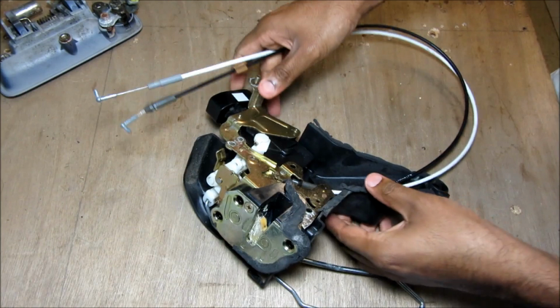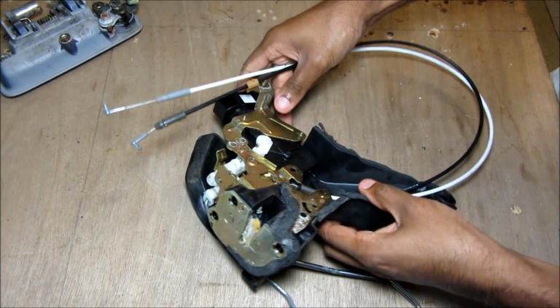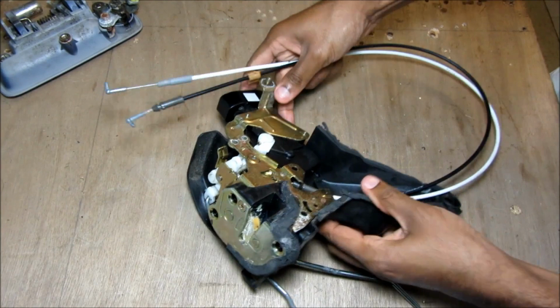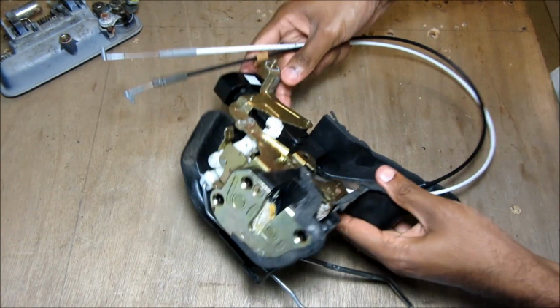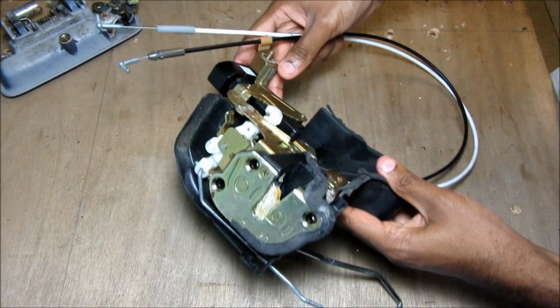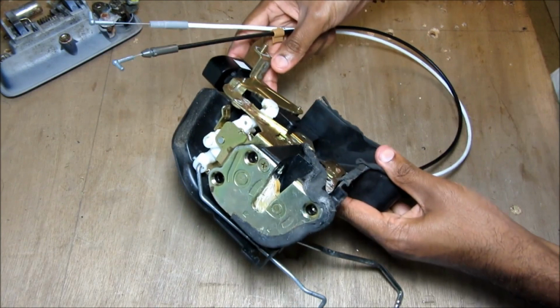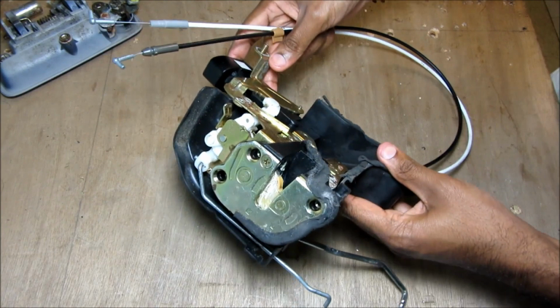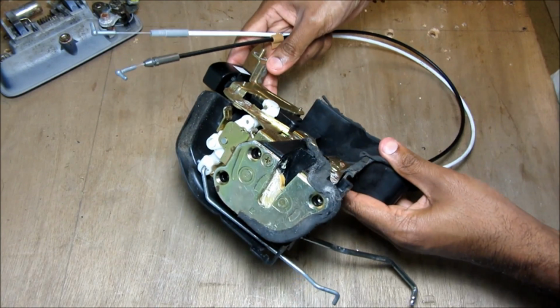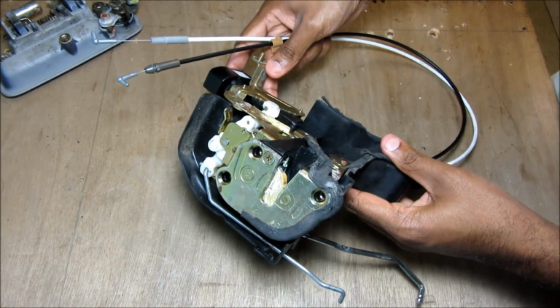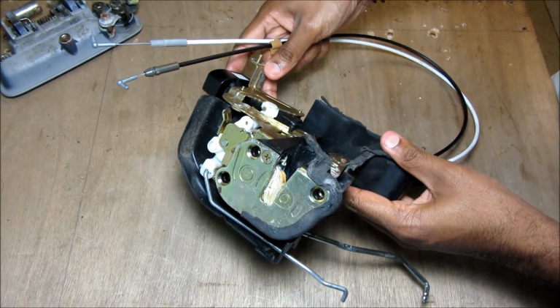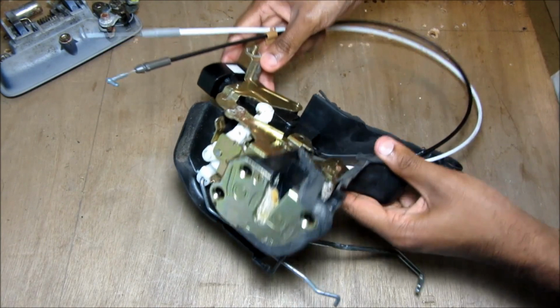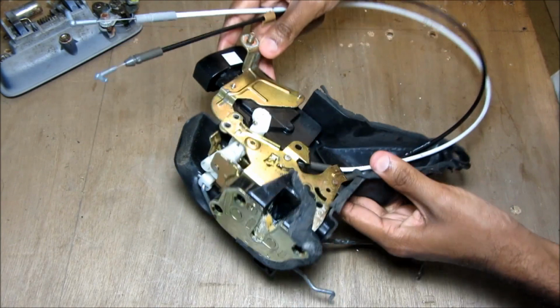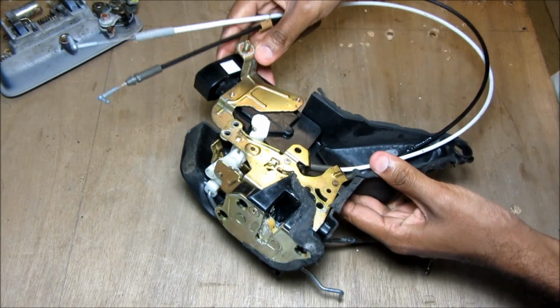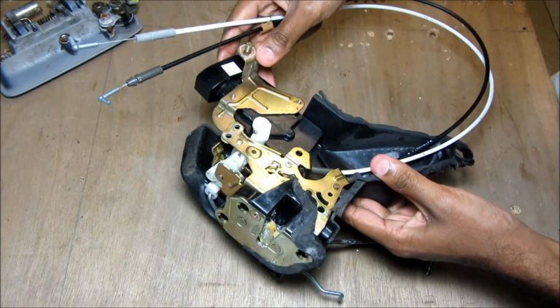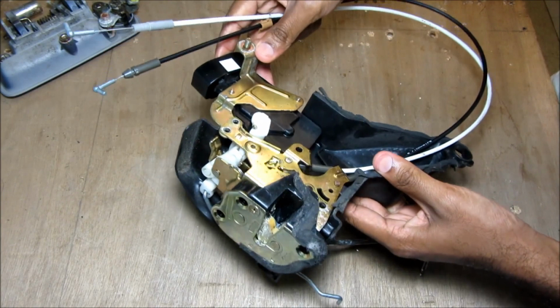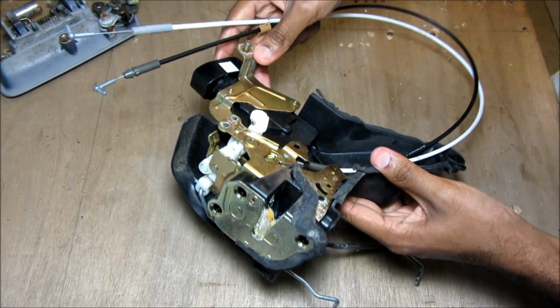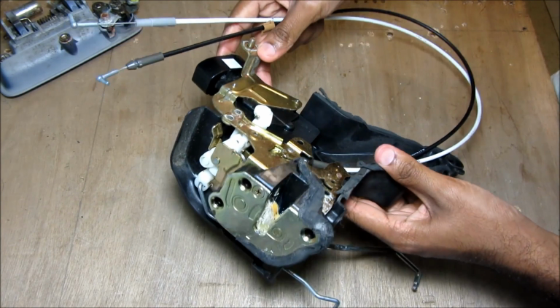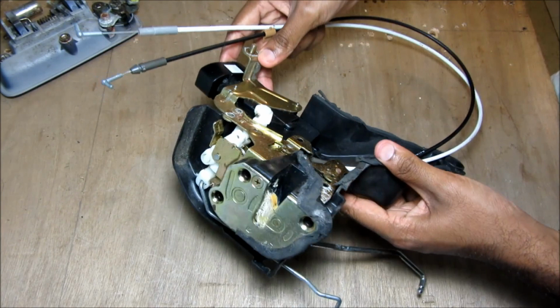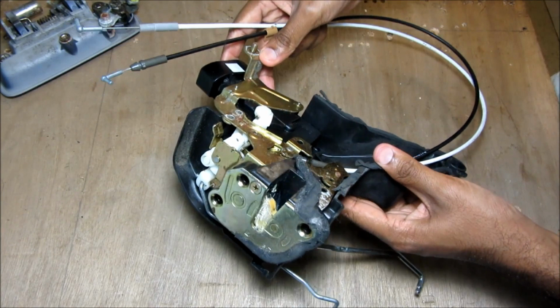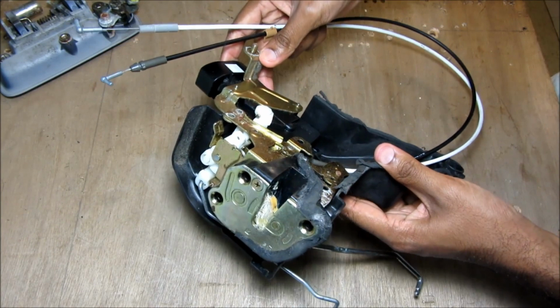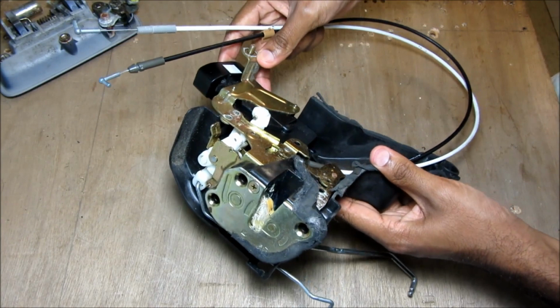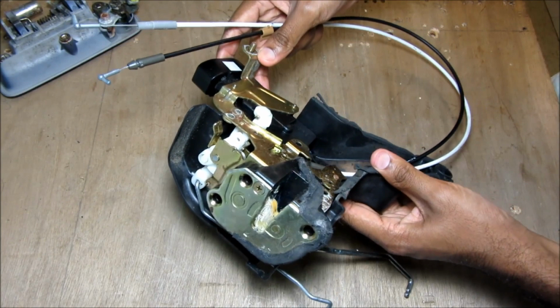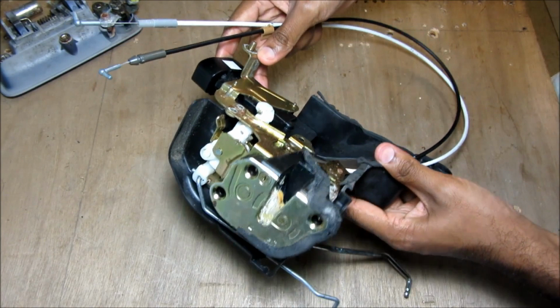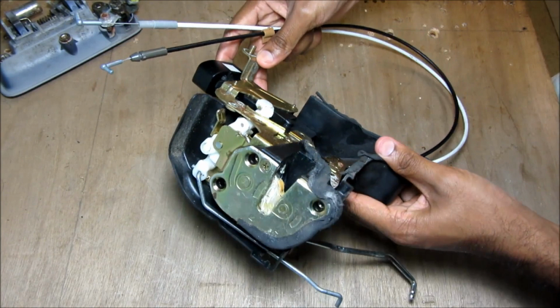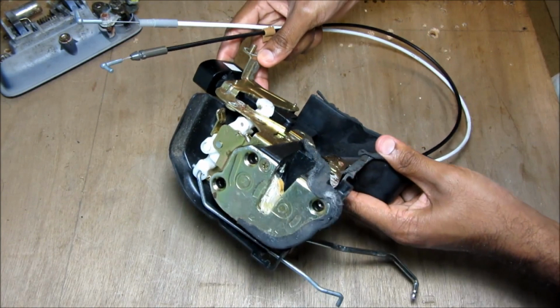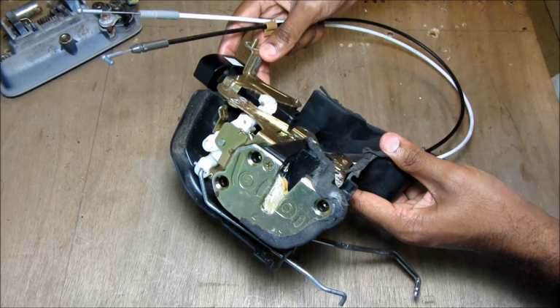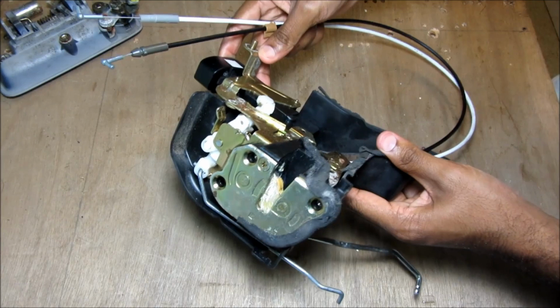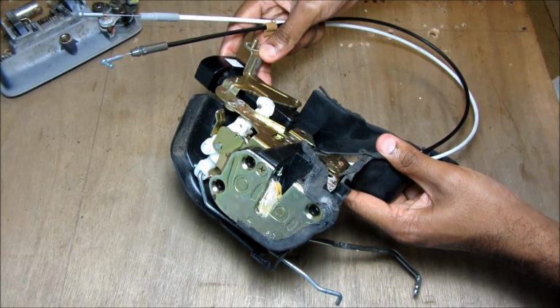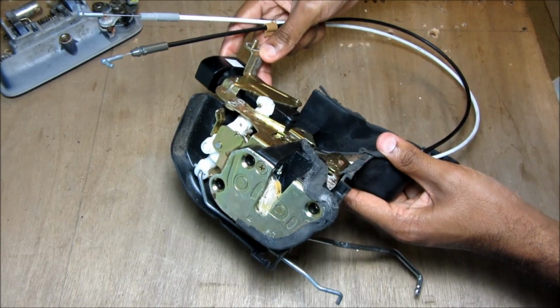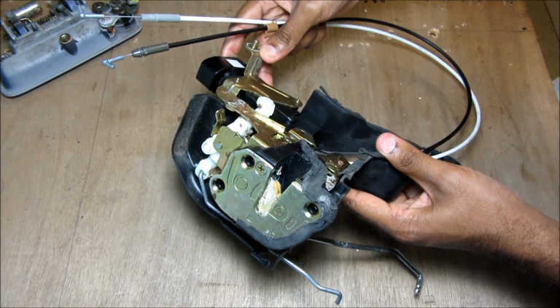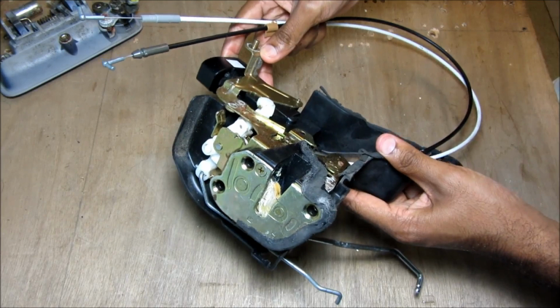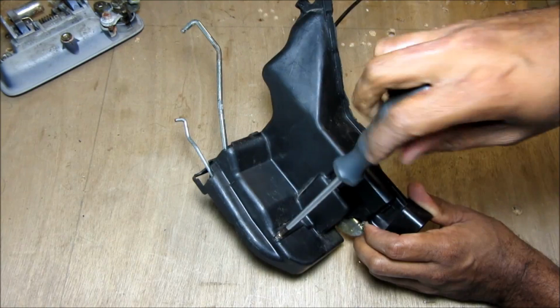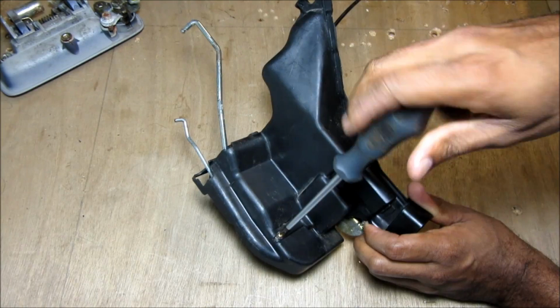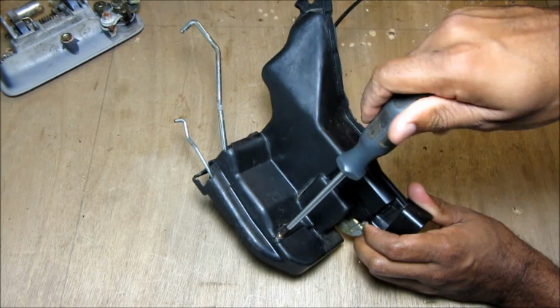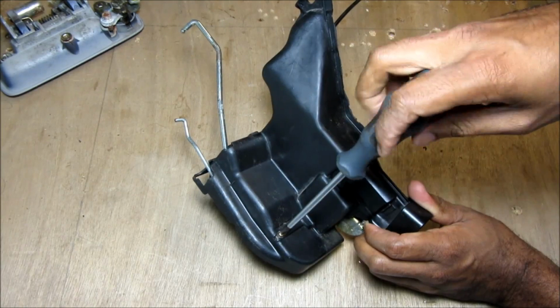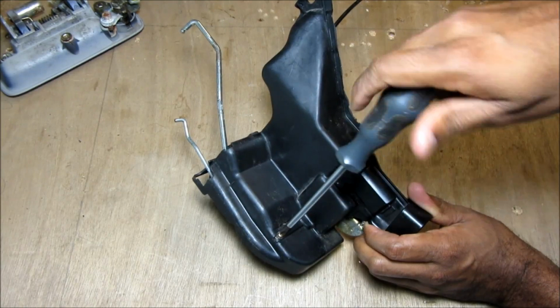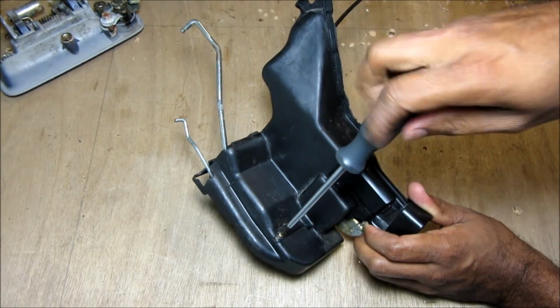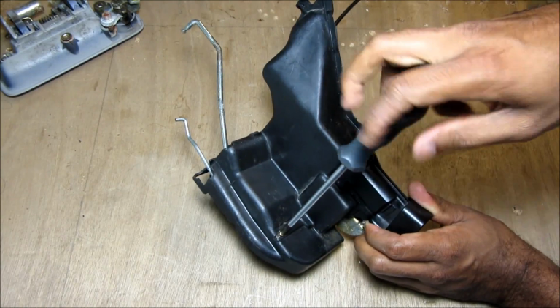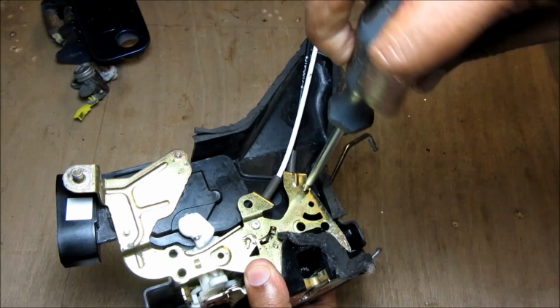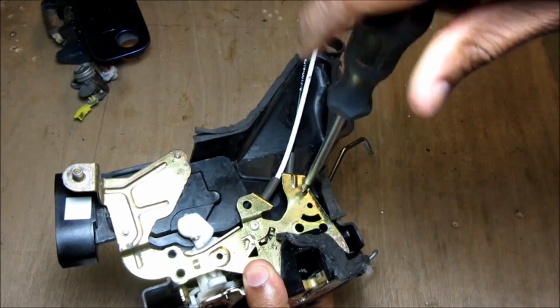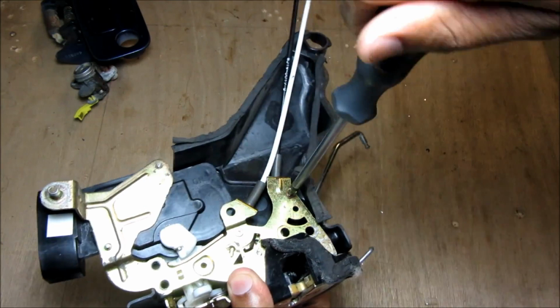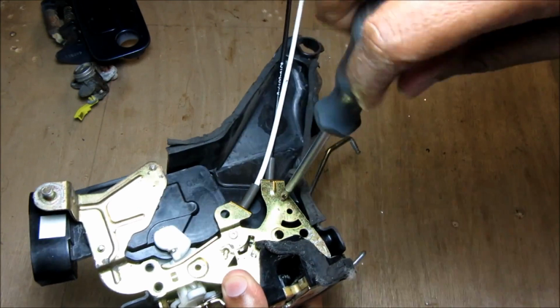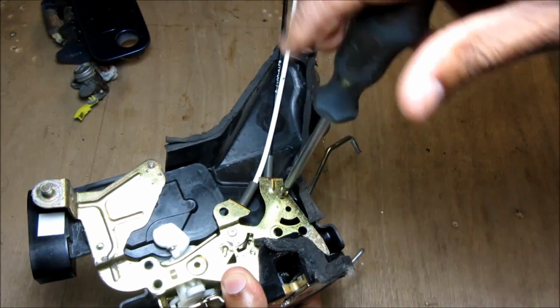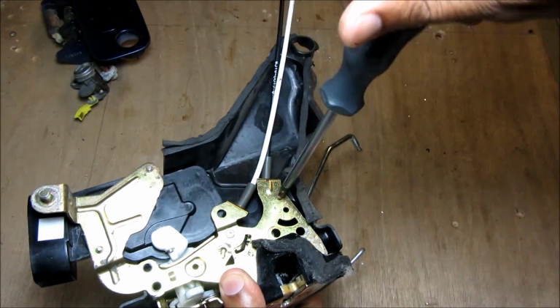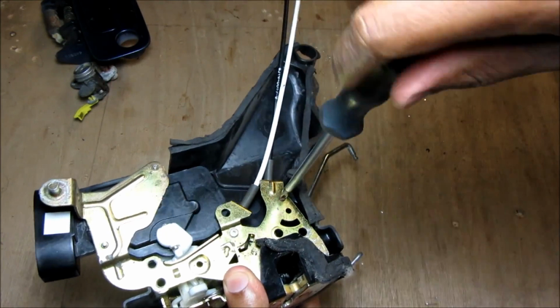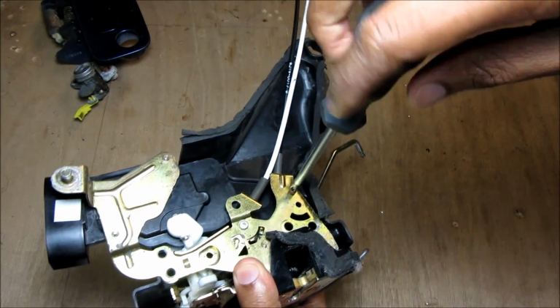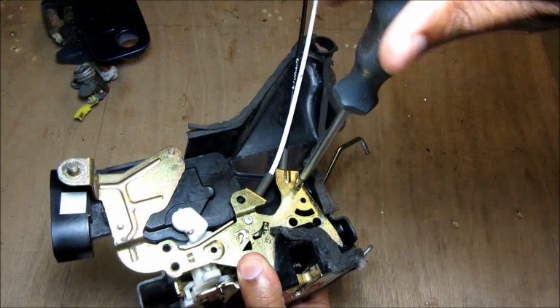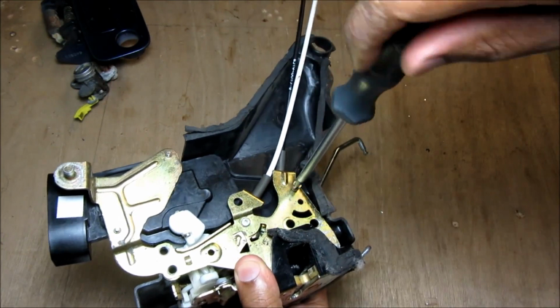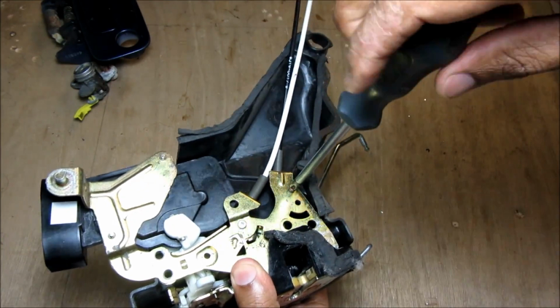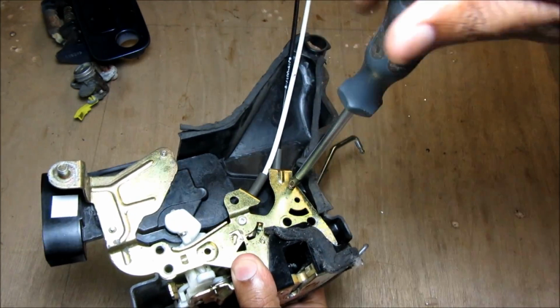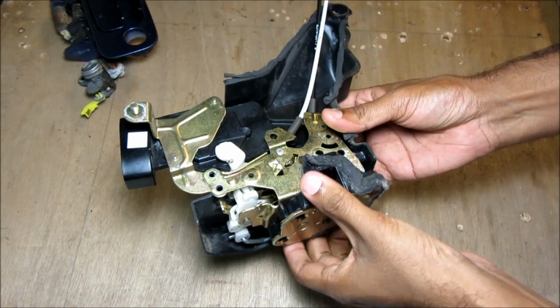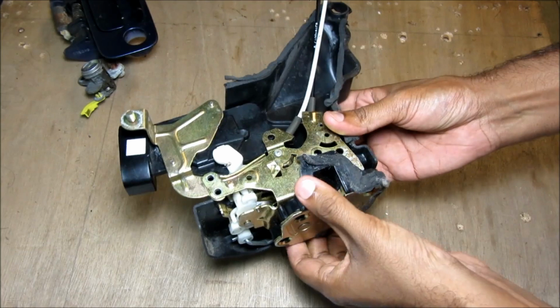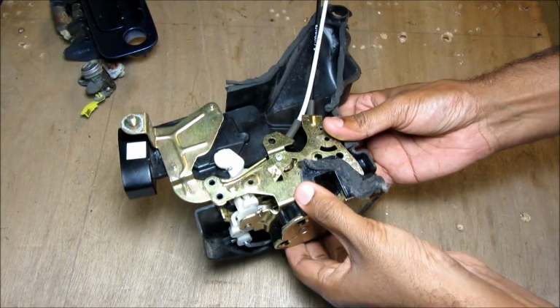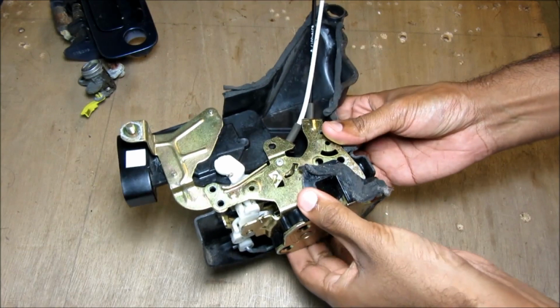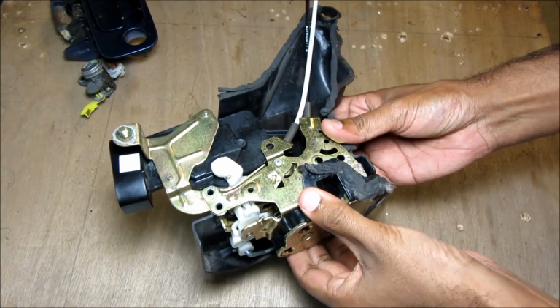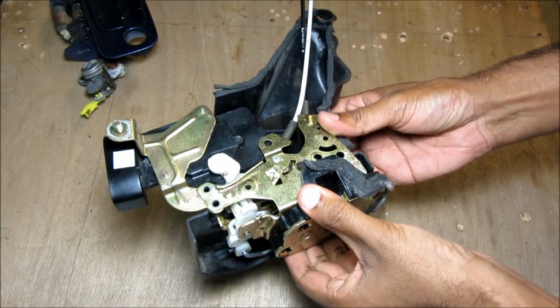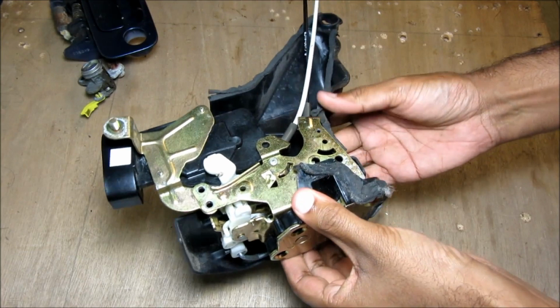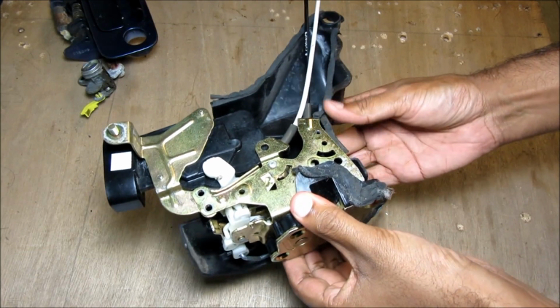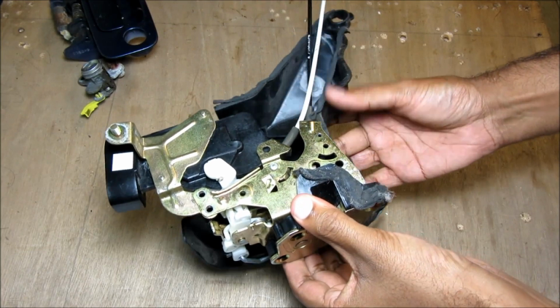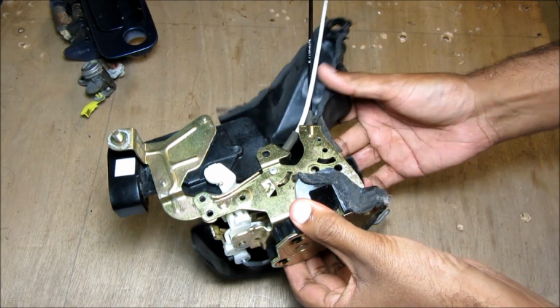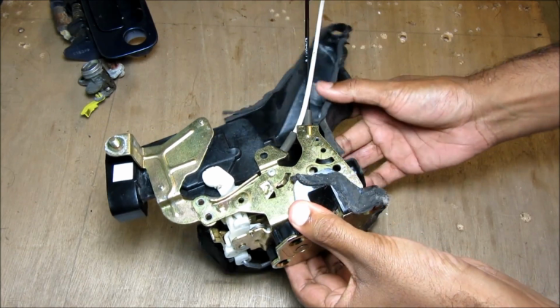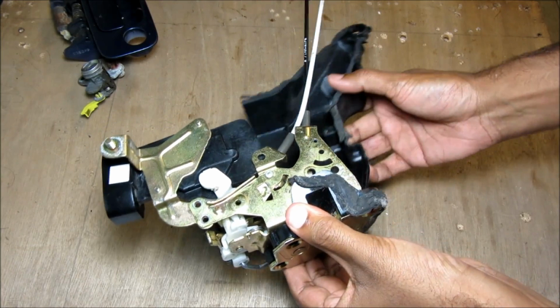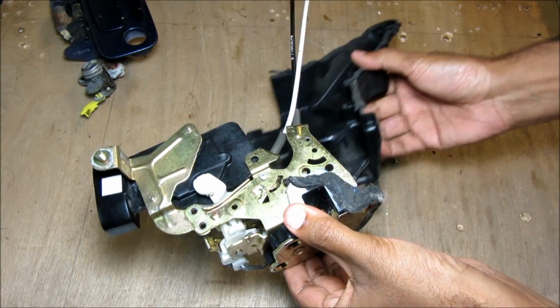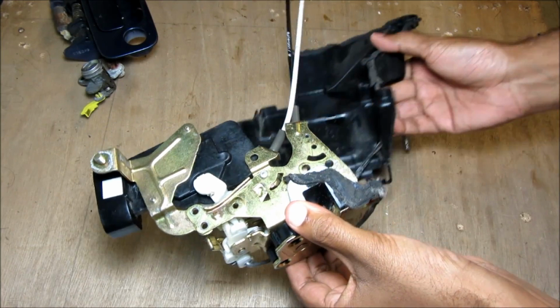I'm going to open up this assembly so we can have a closer look to see how this thing works. I'll remove the screw, remove one more screw here, and then I can pop off the cover.